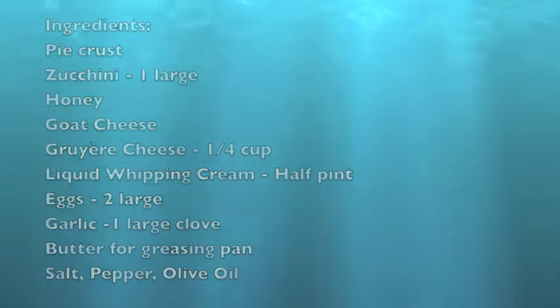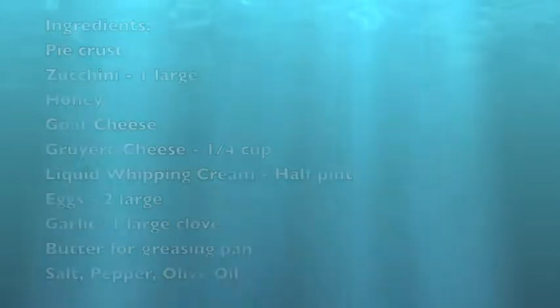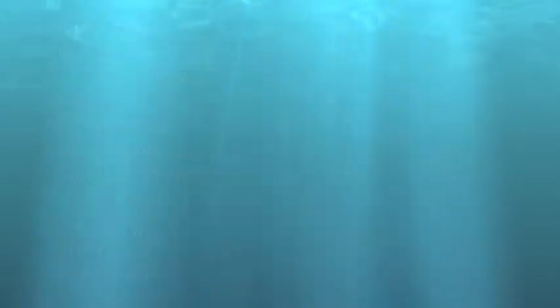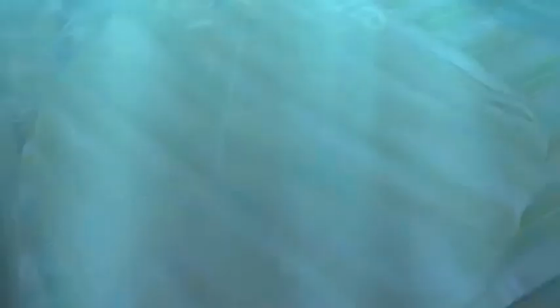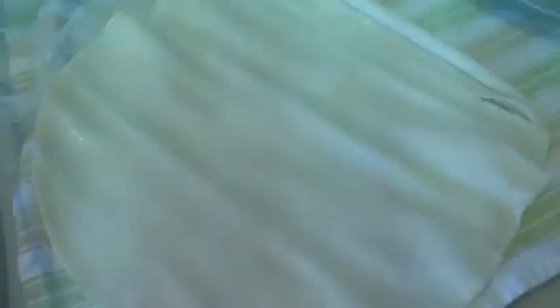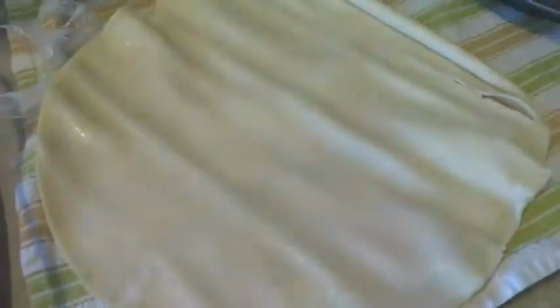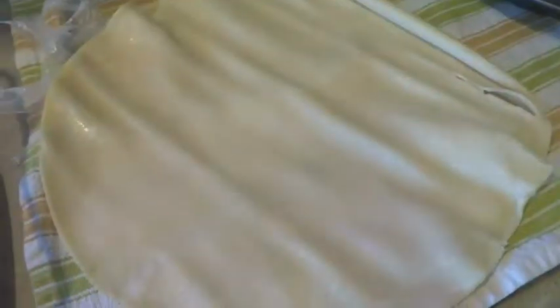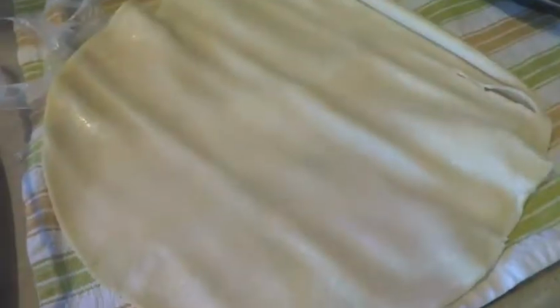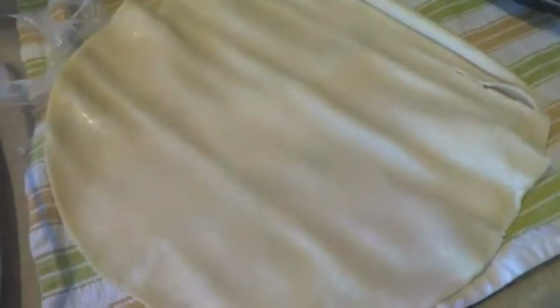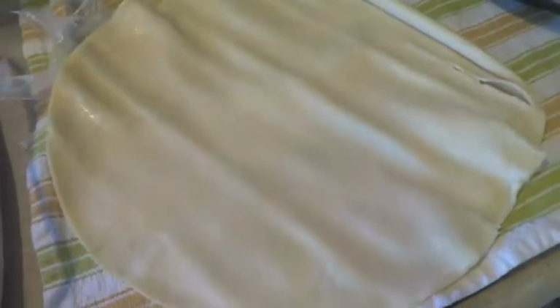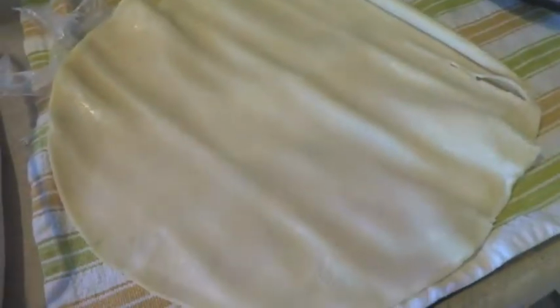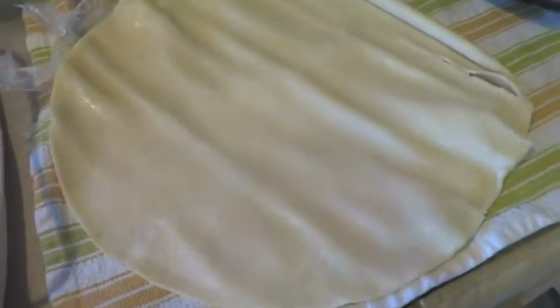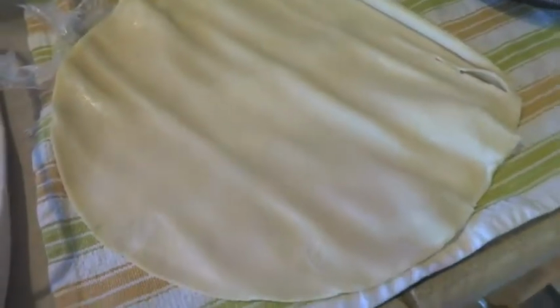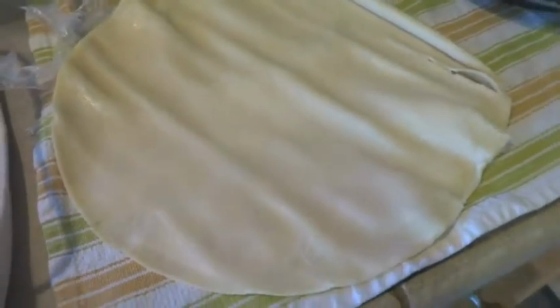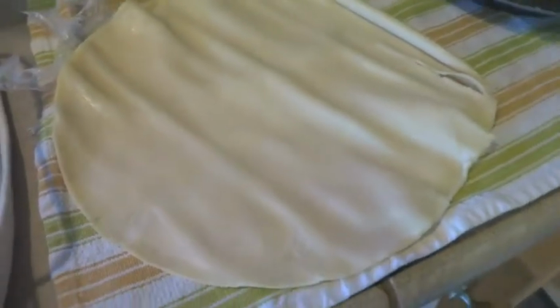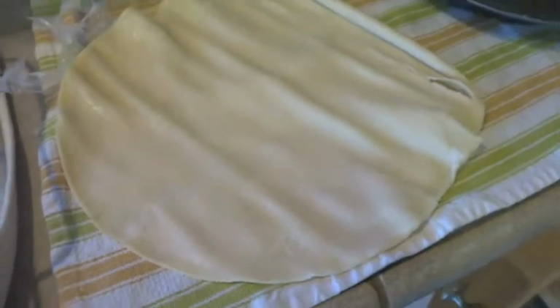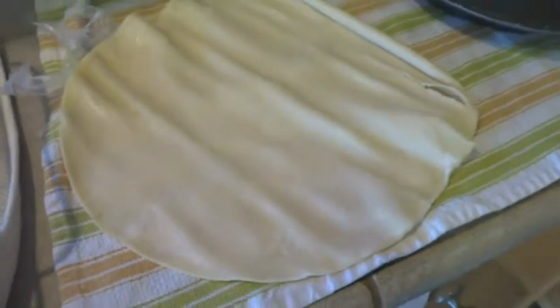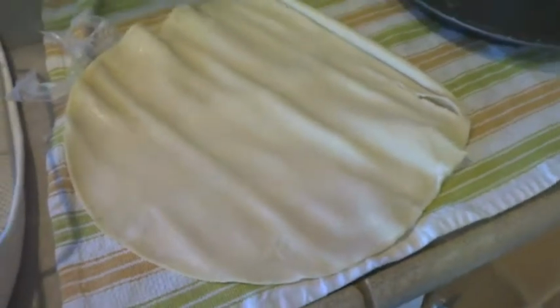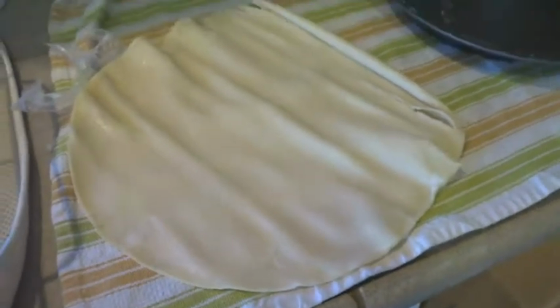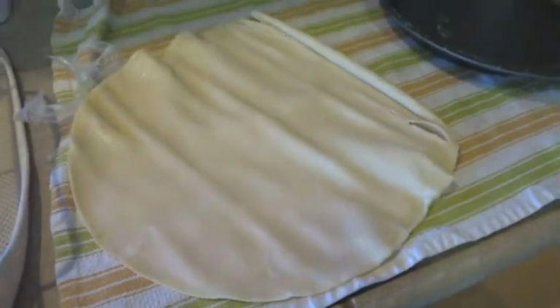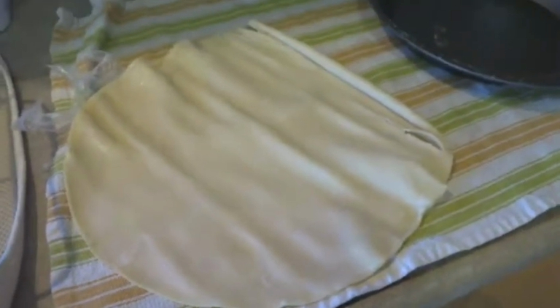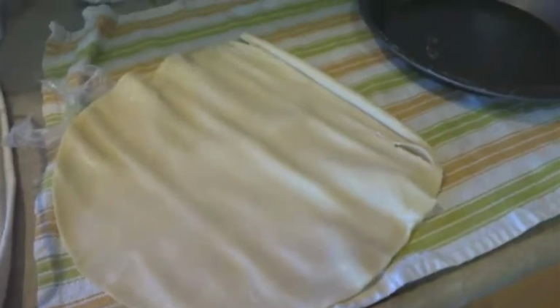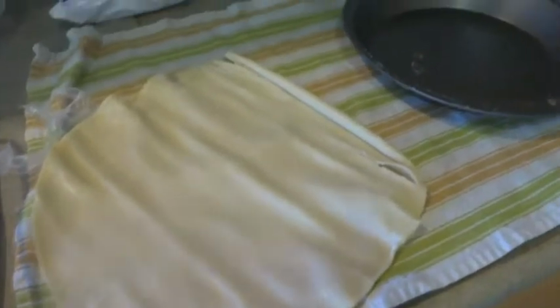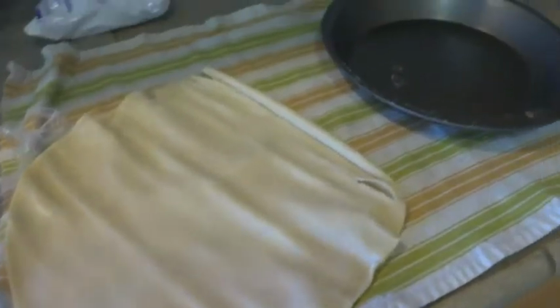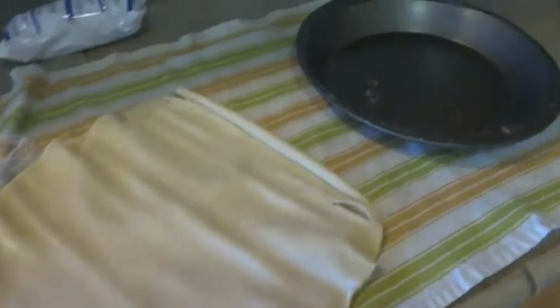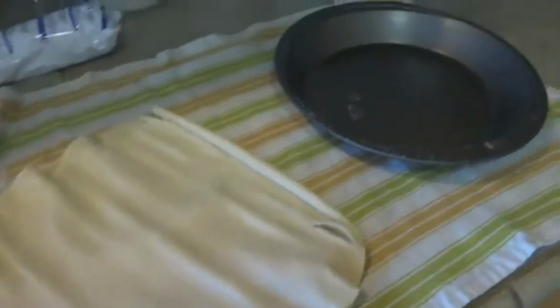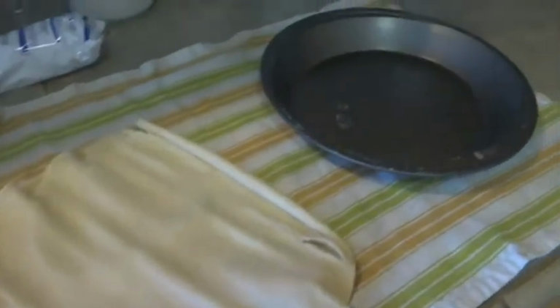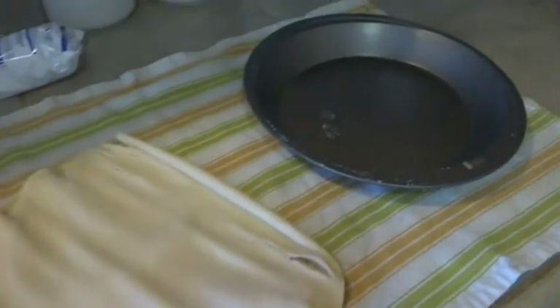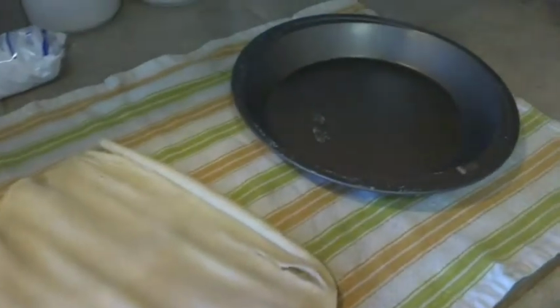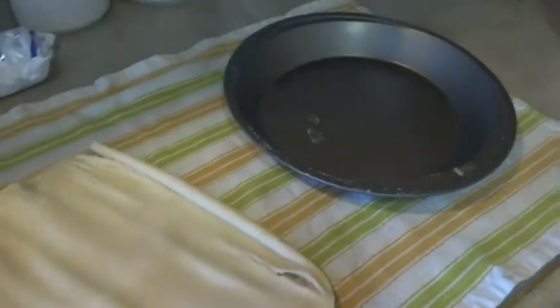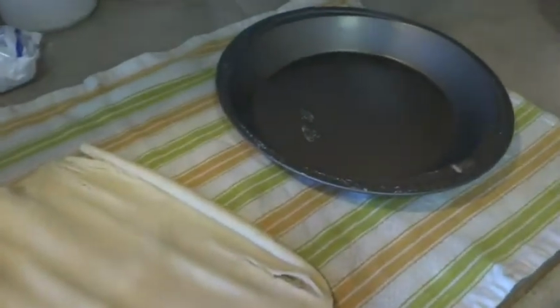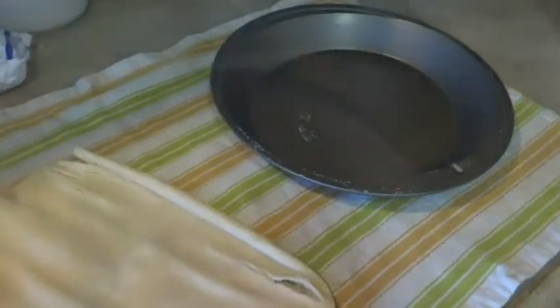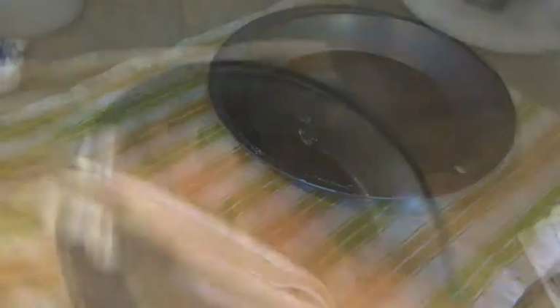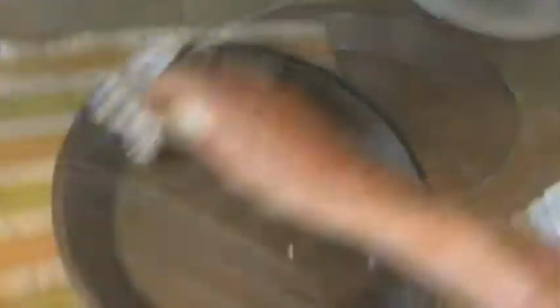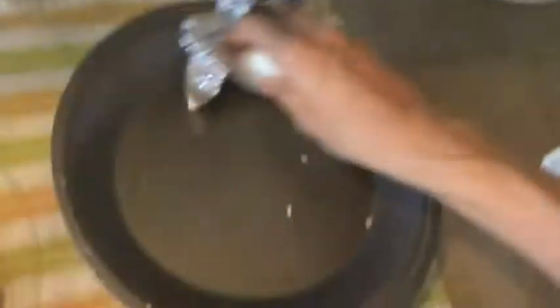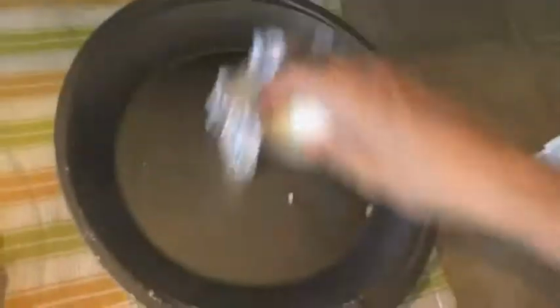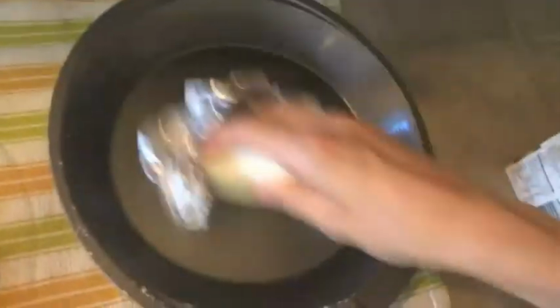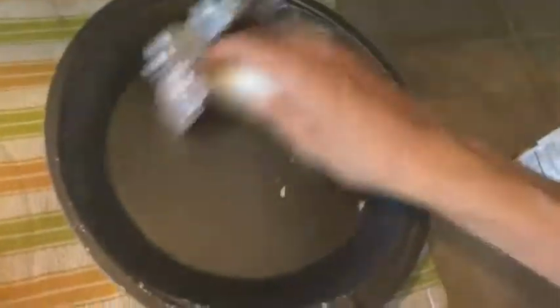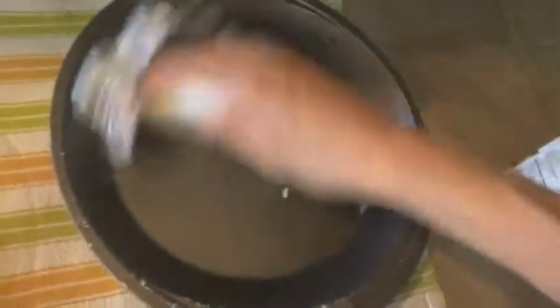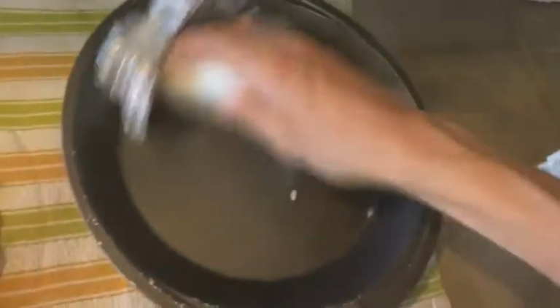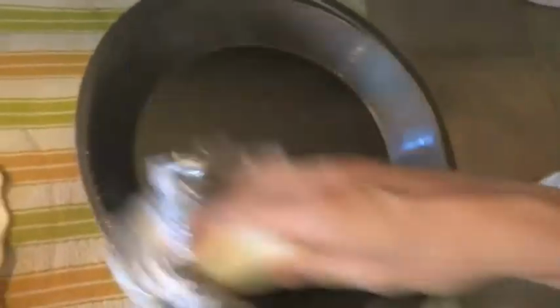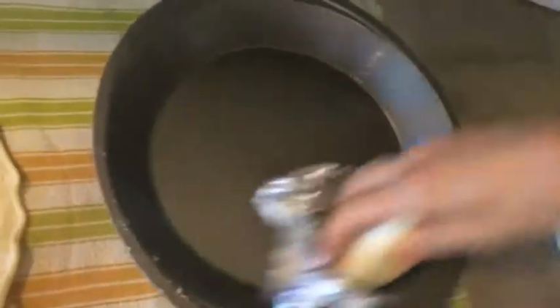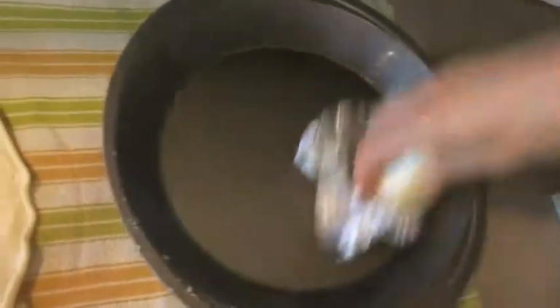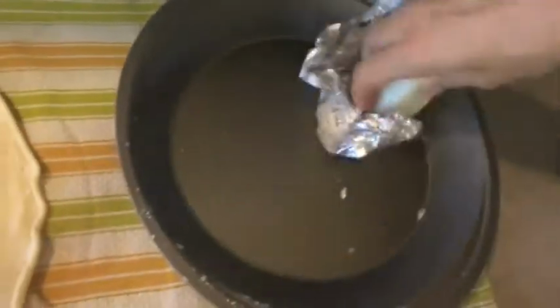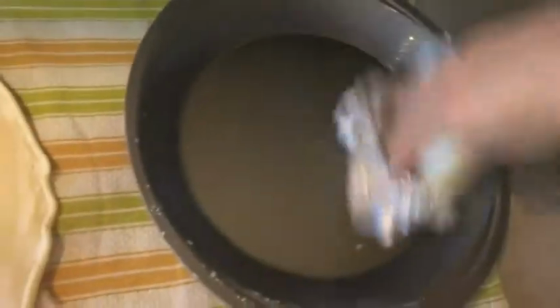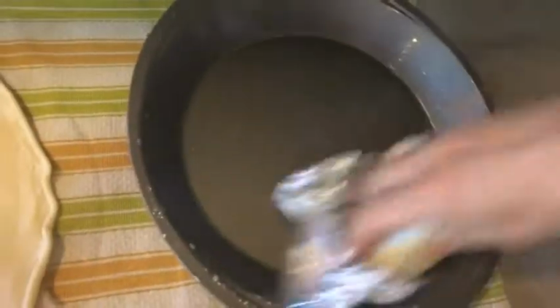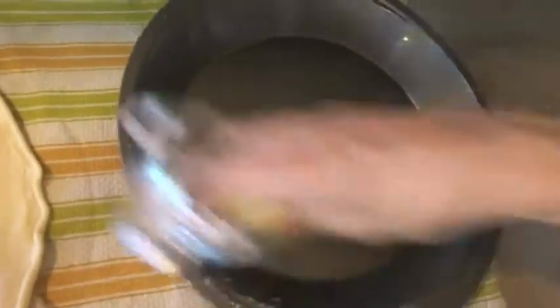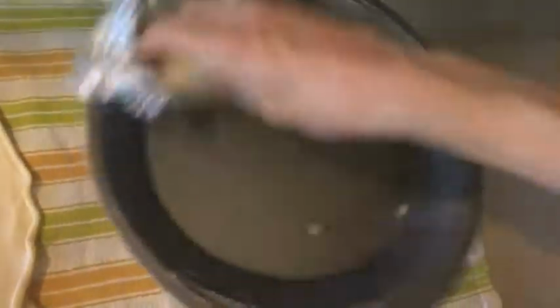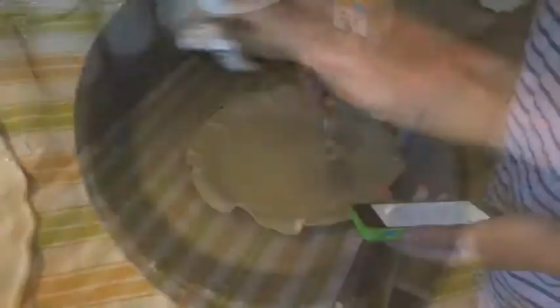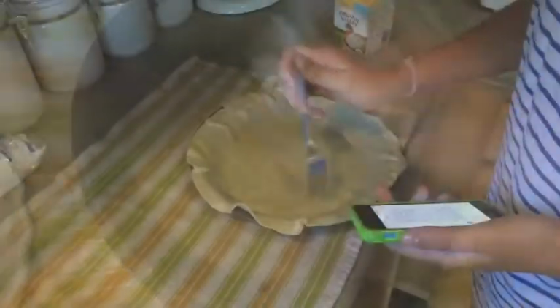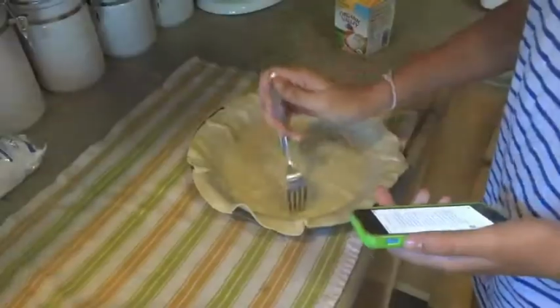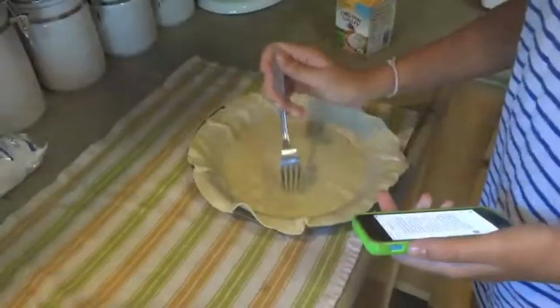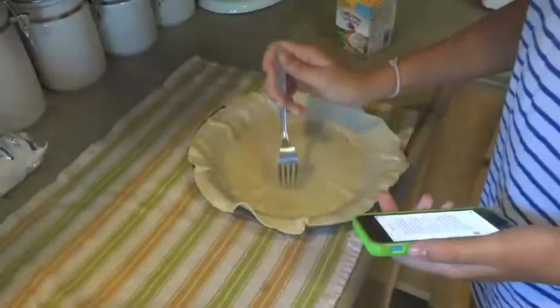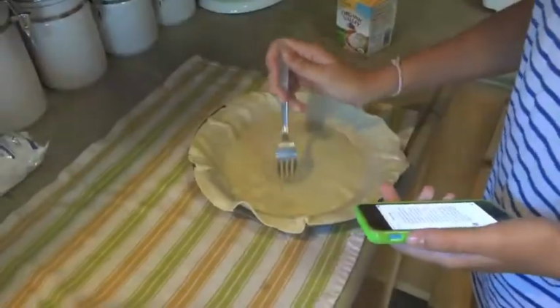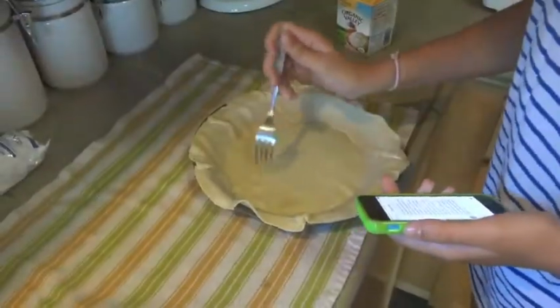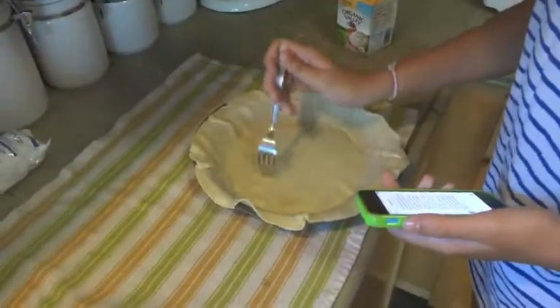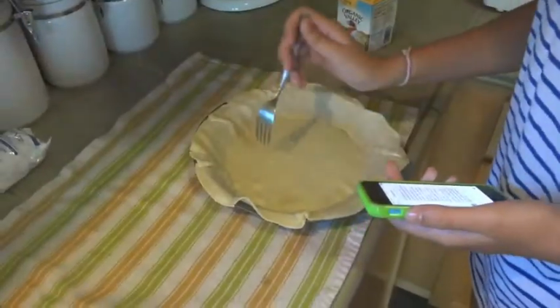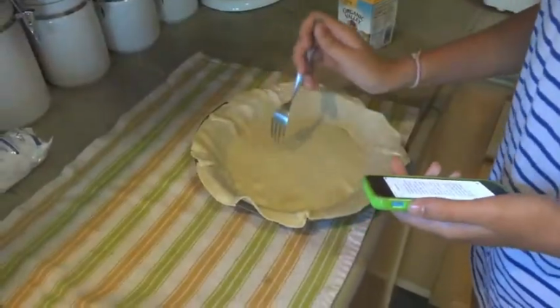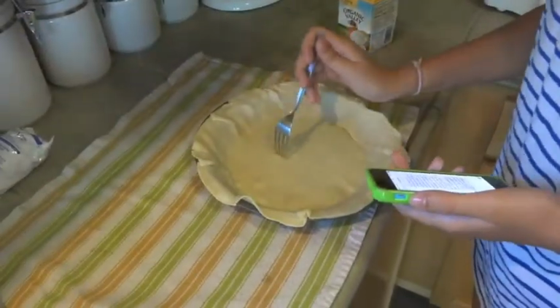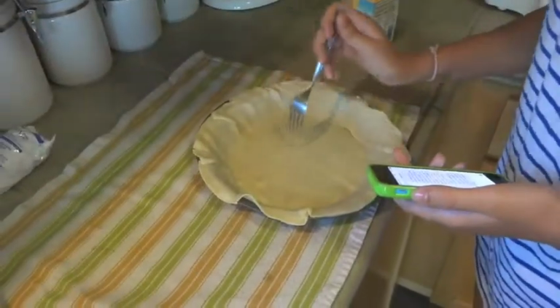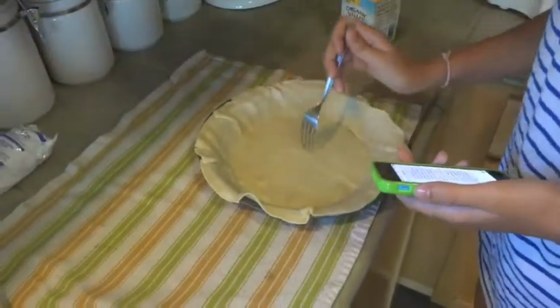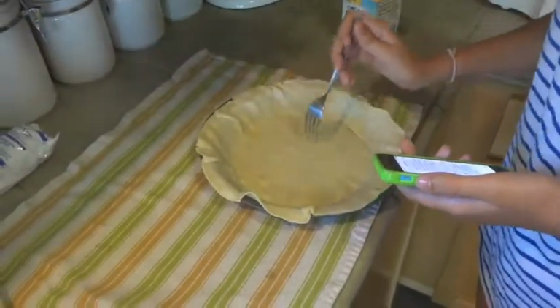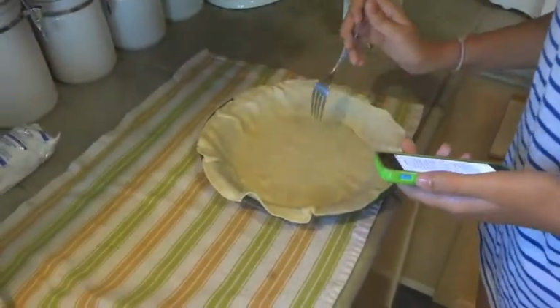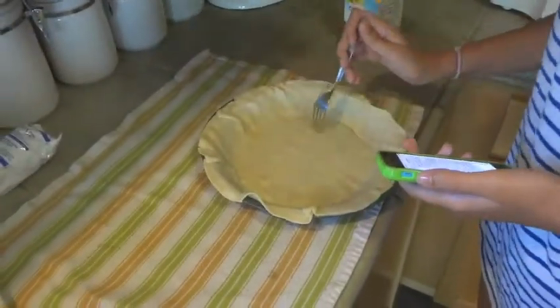You're going to start with a pie crust. You can make your own or buy one at the store. Grease your pan and then you want to poke the bottom with a fork.